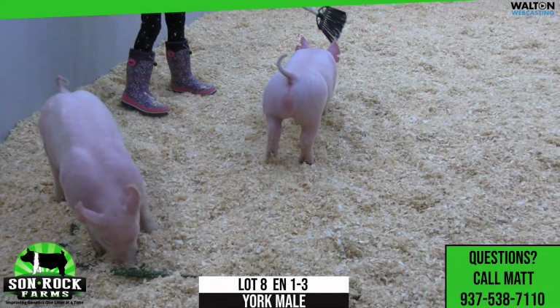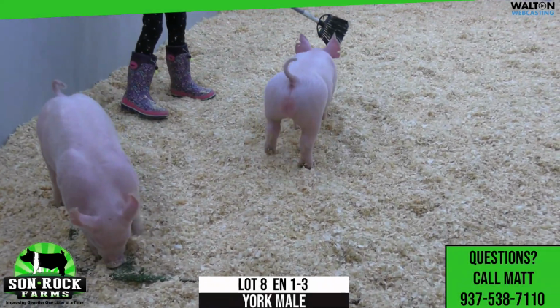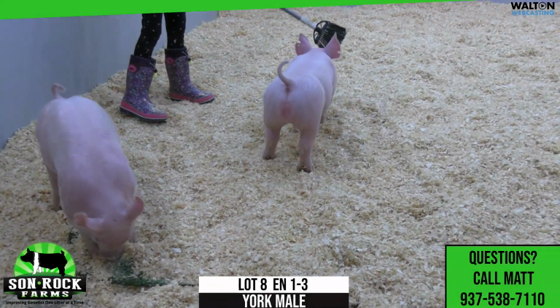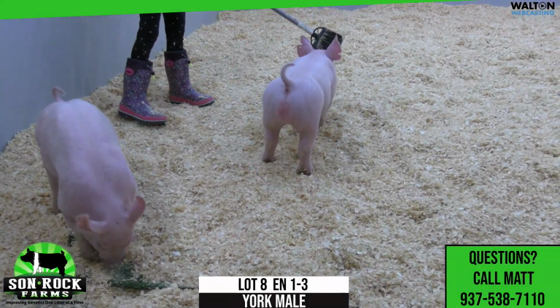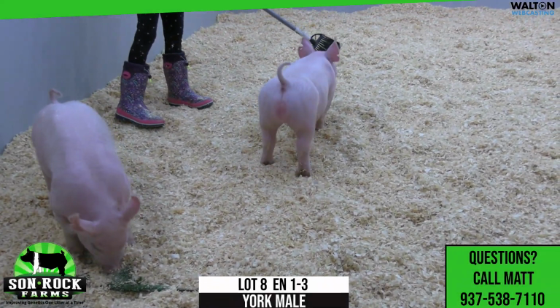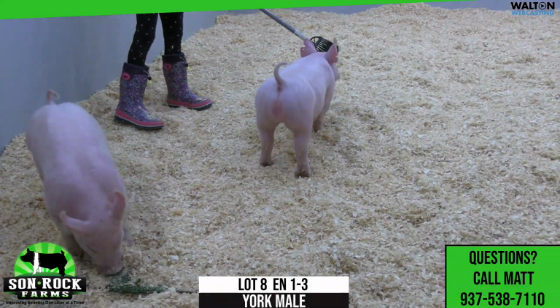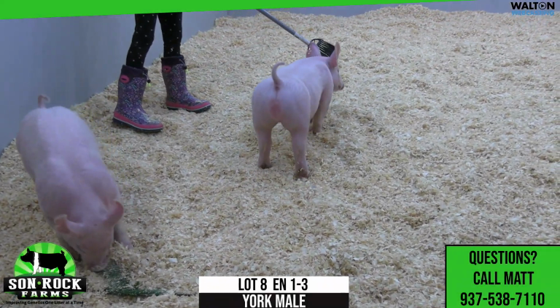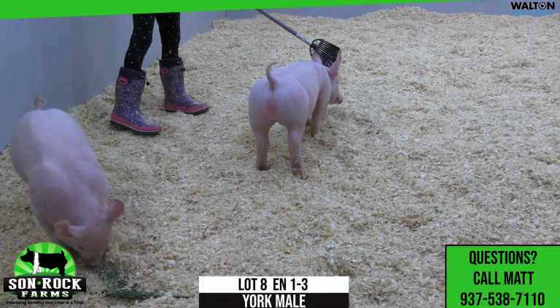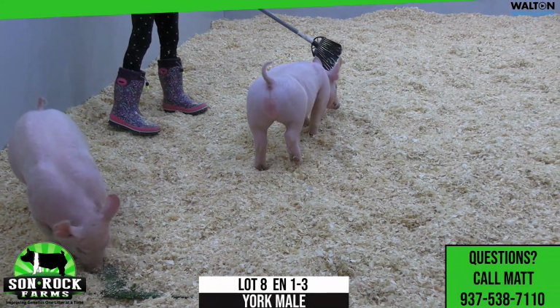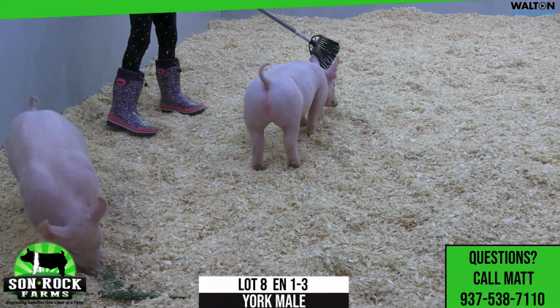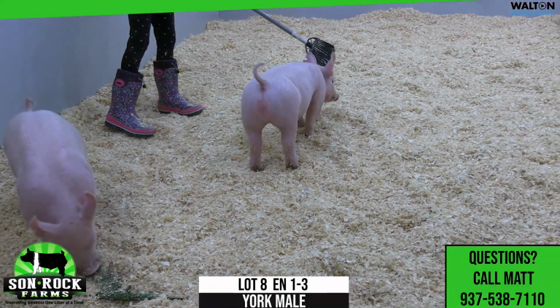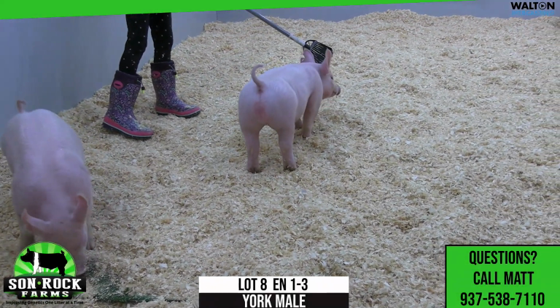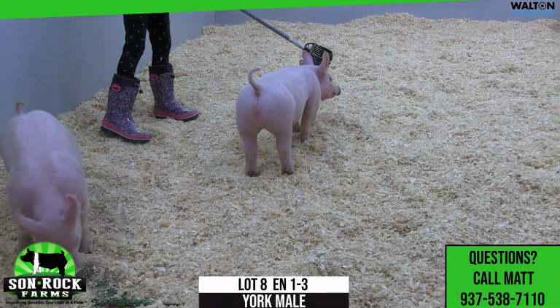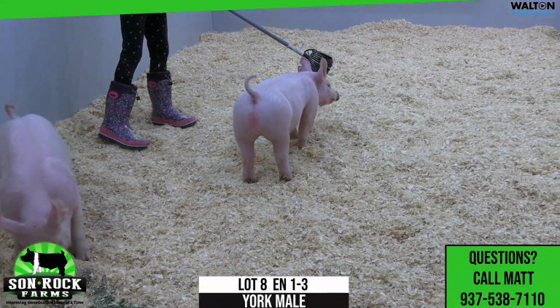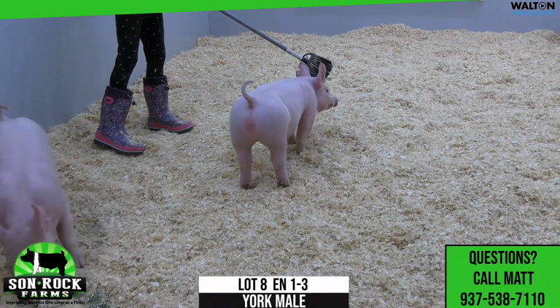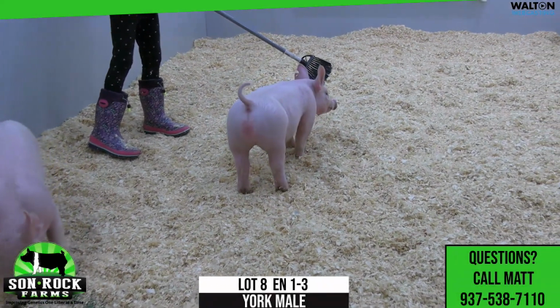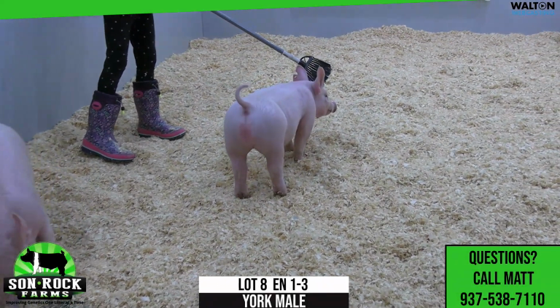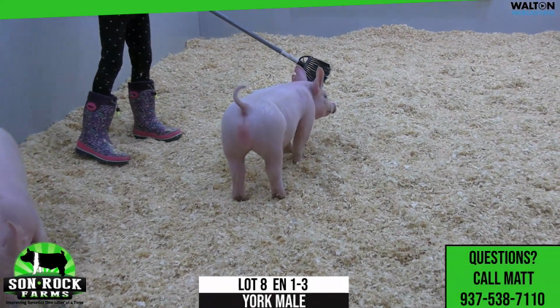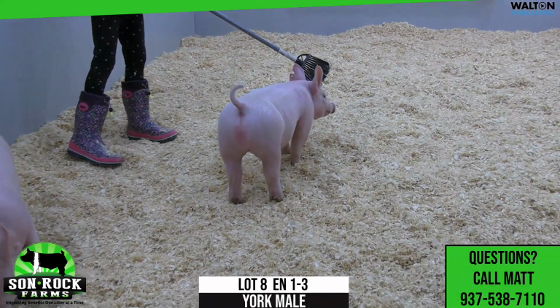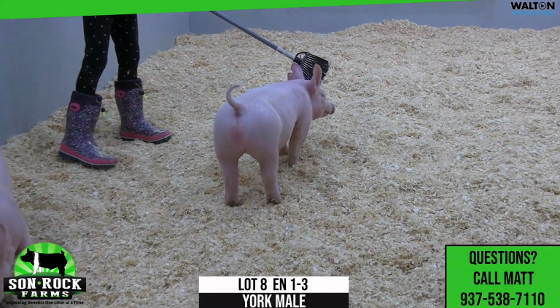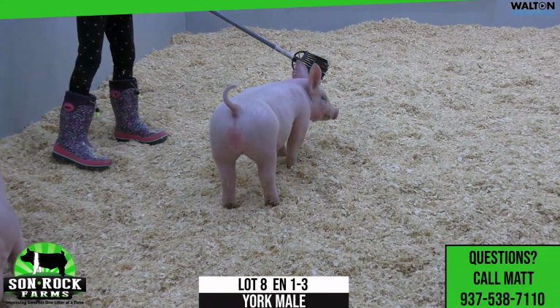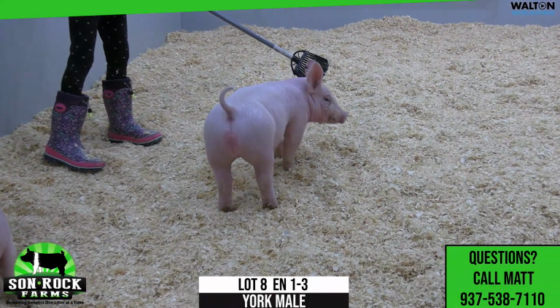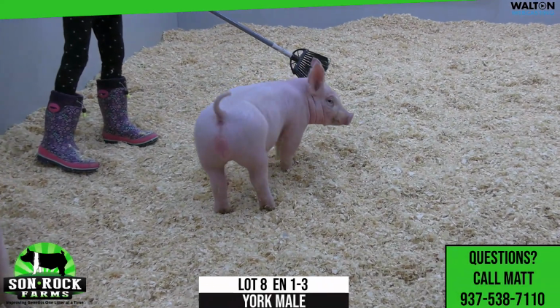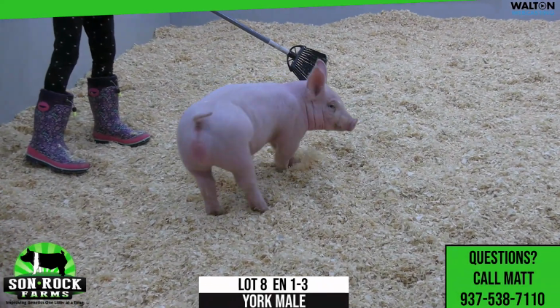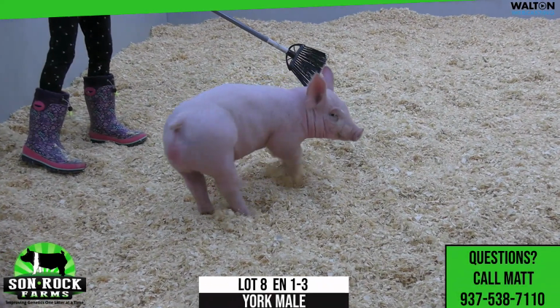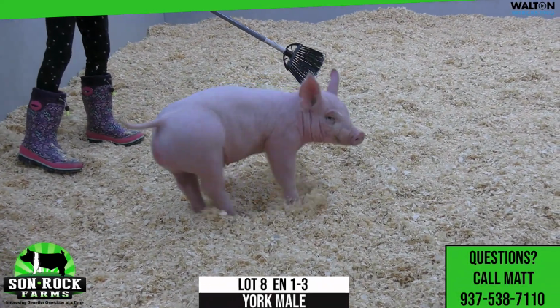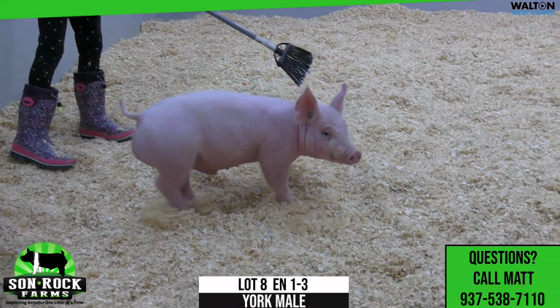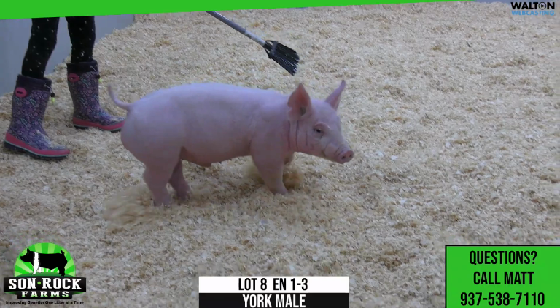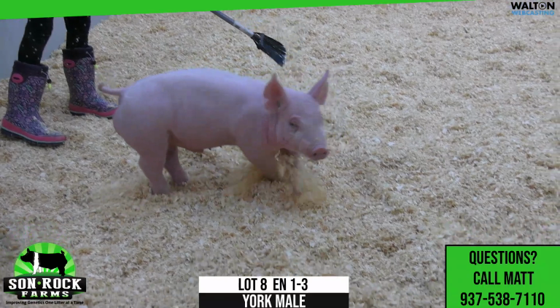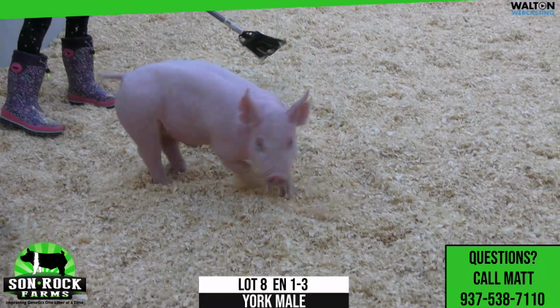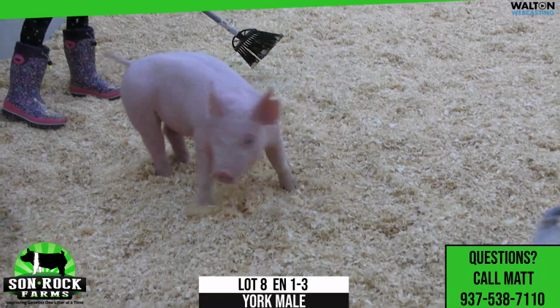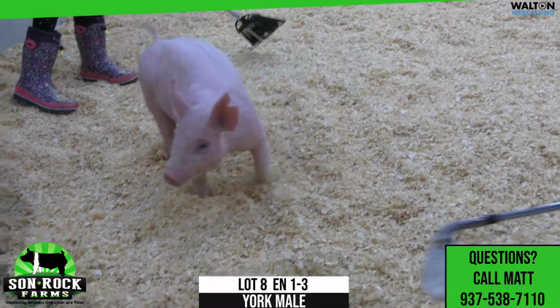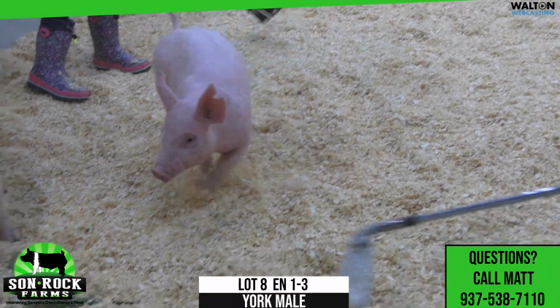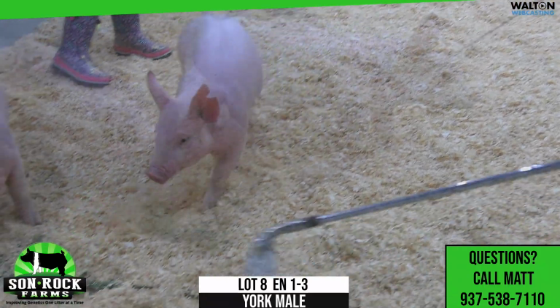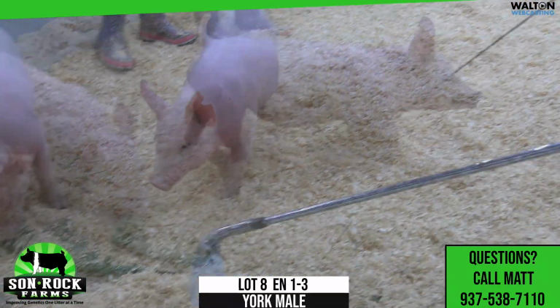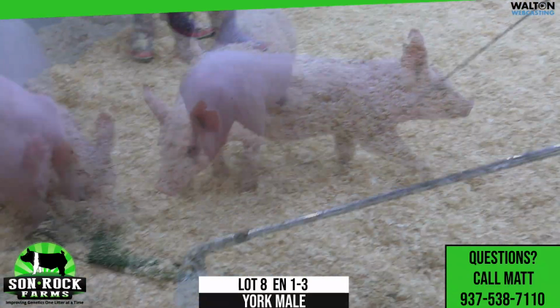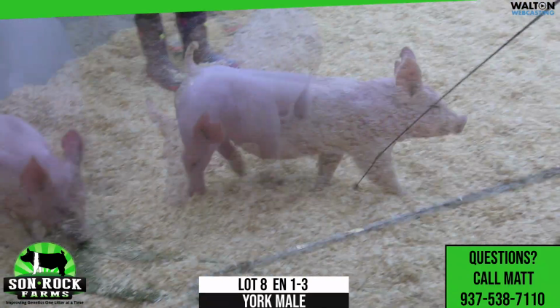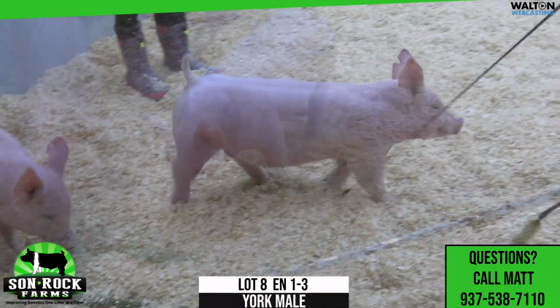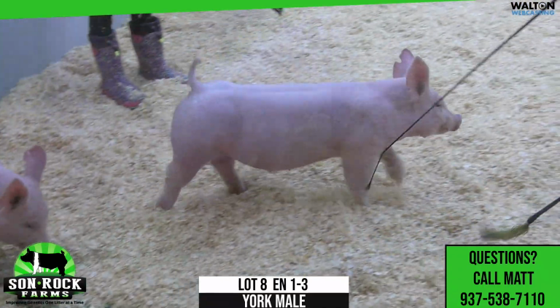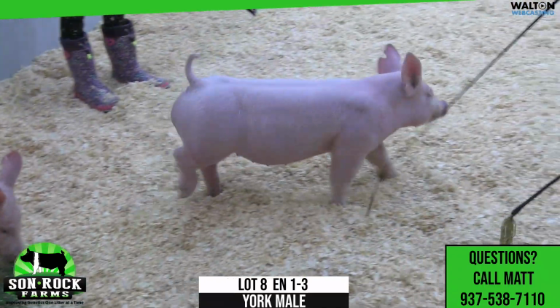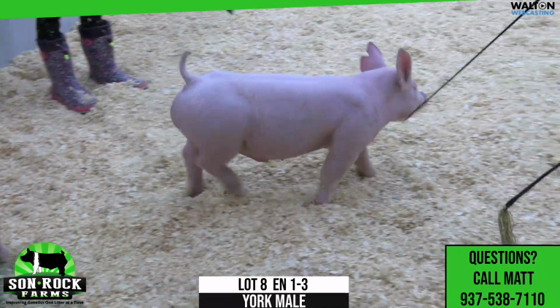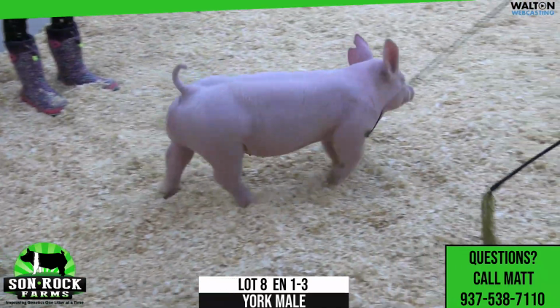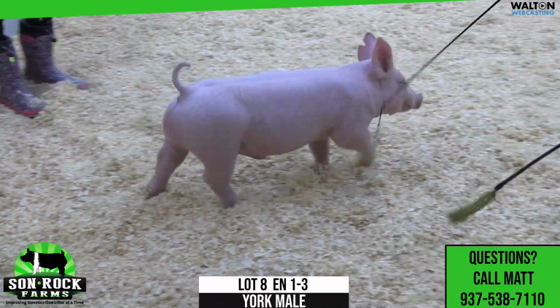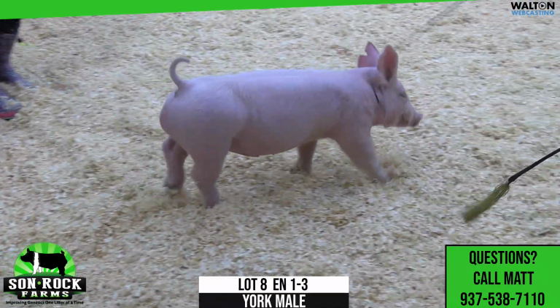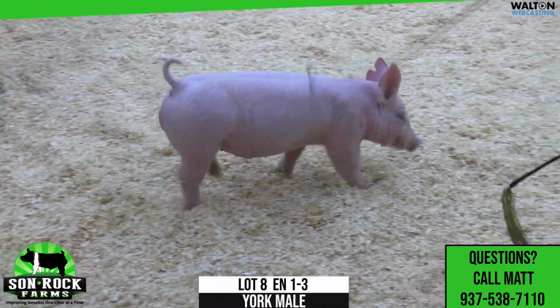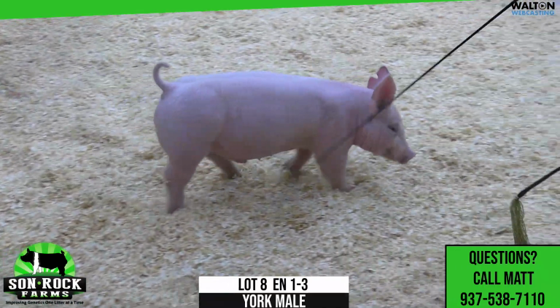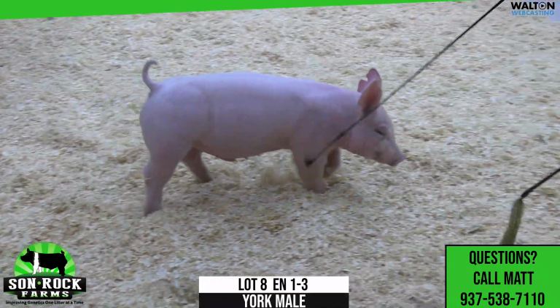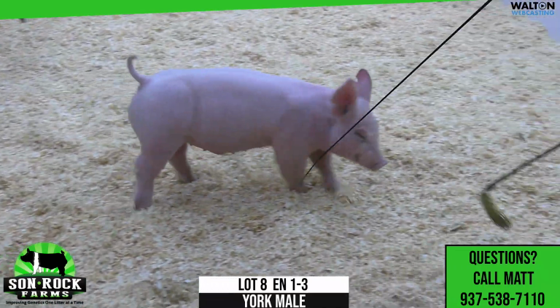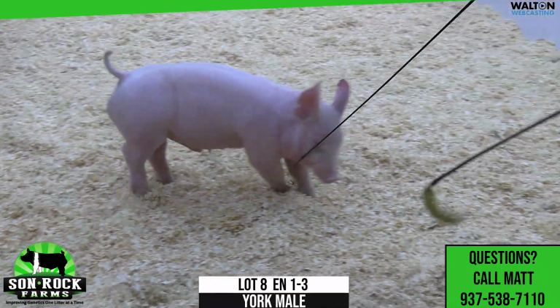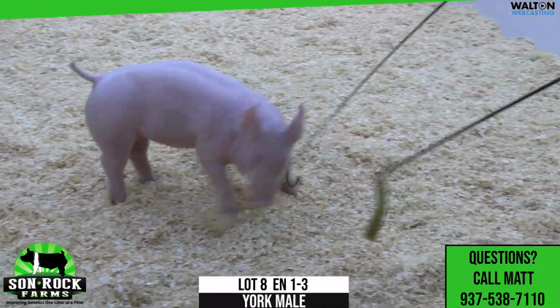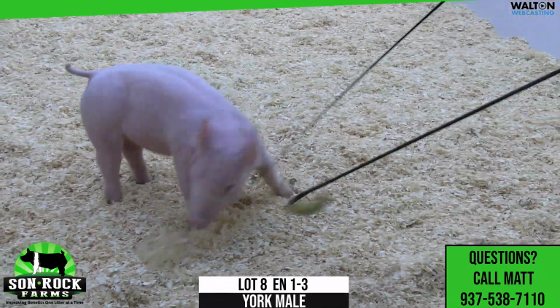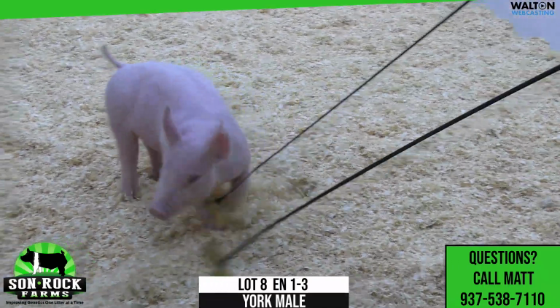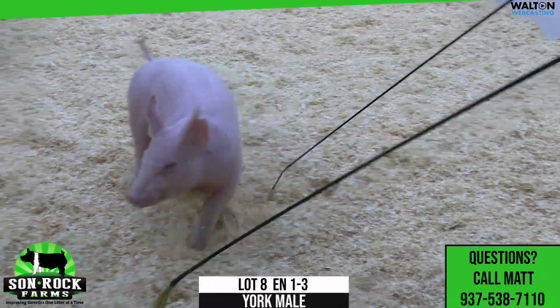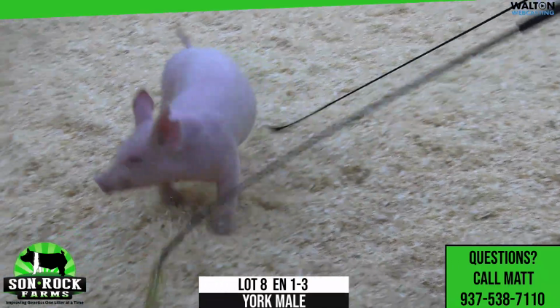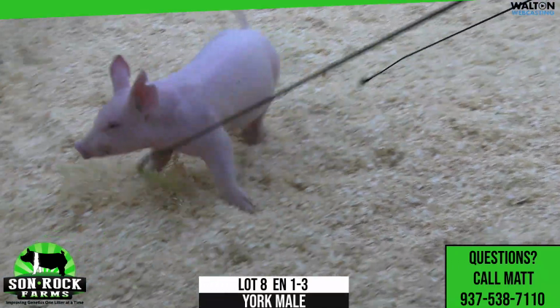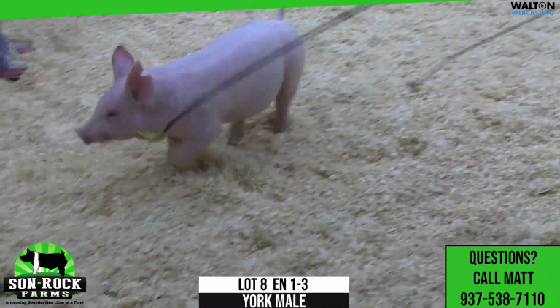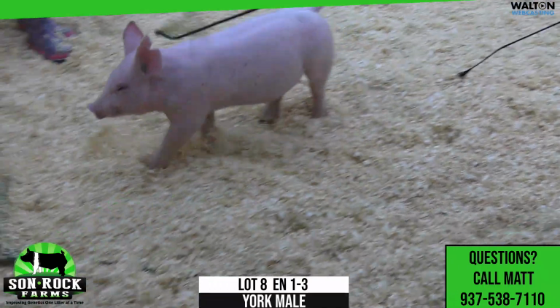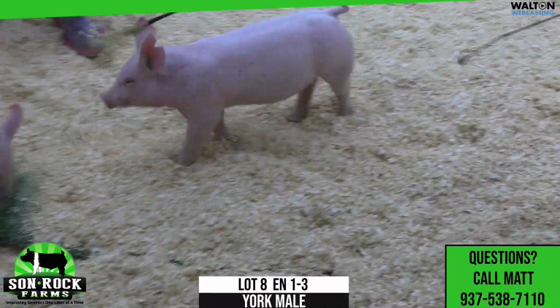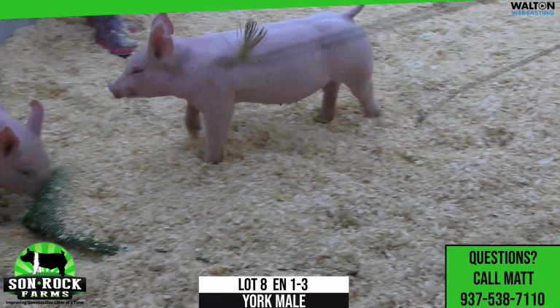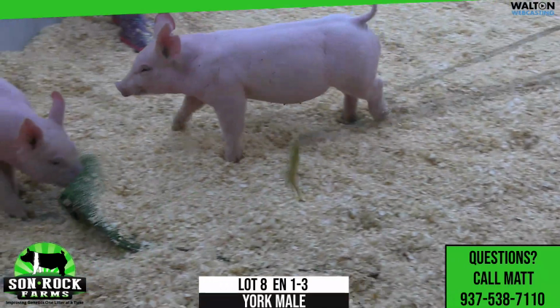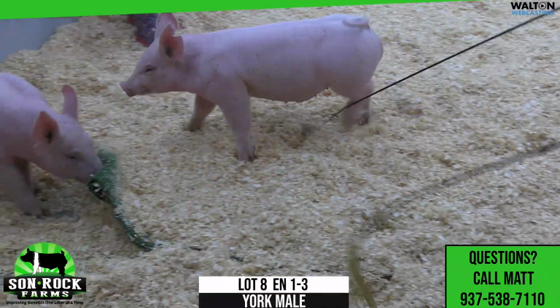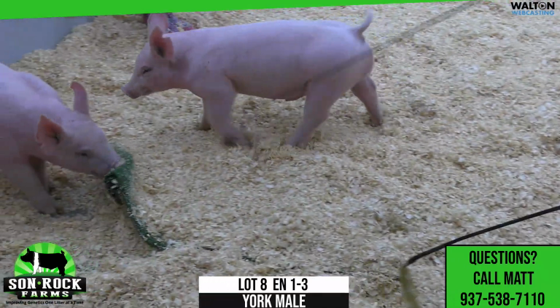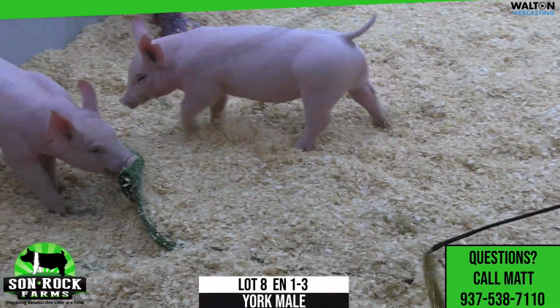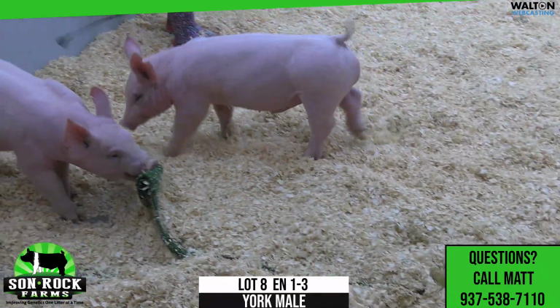Lot number 8, 1-3 Yorkshire male. Pedigree round 1 dynamic, leaps and bounds out of the Adam Becksowl.